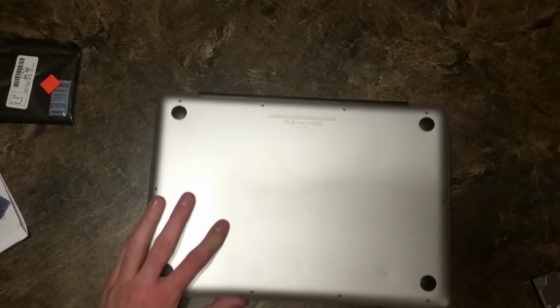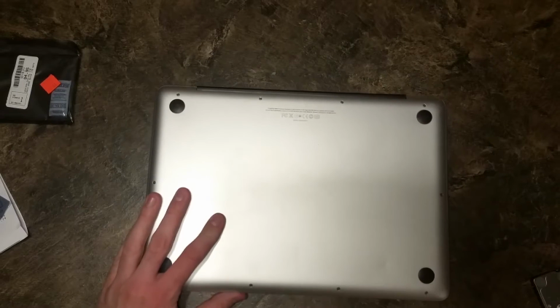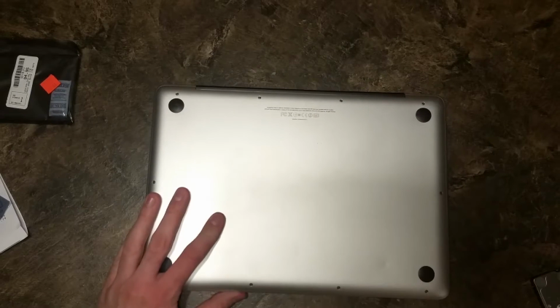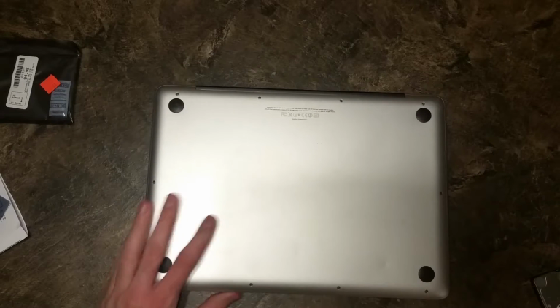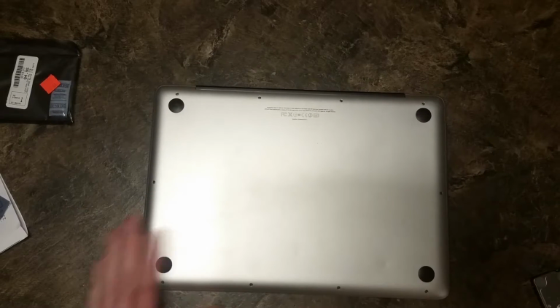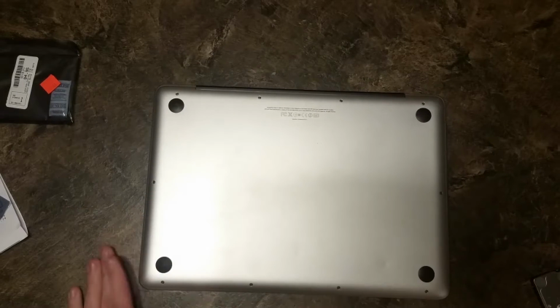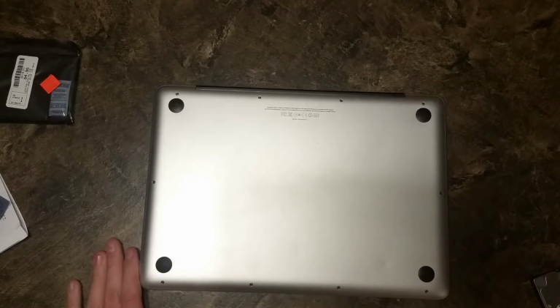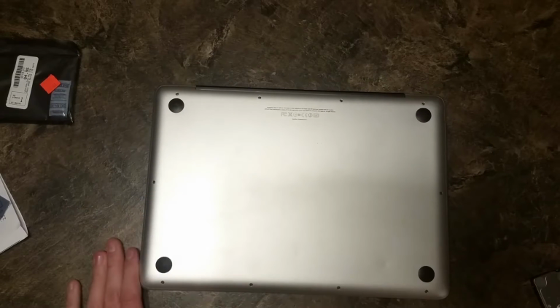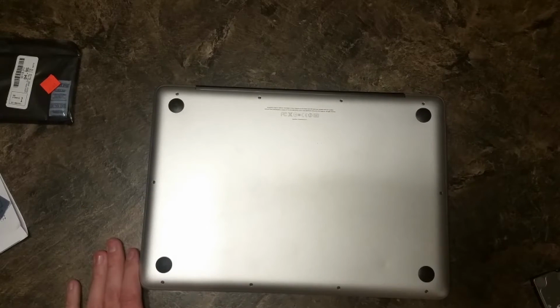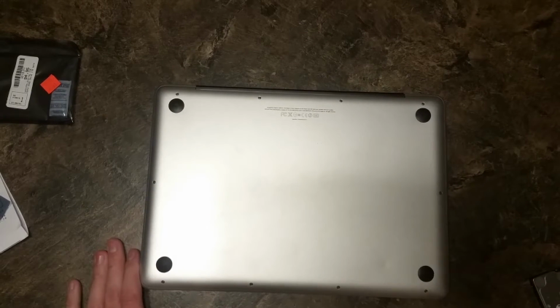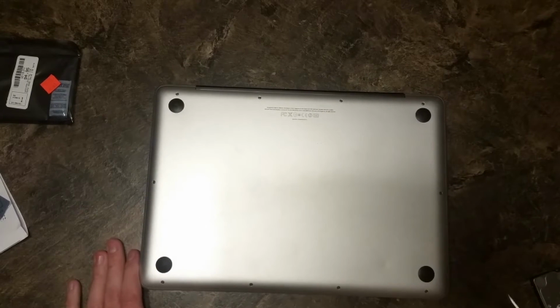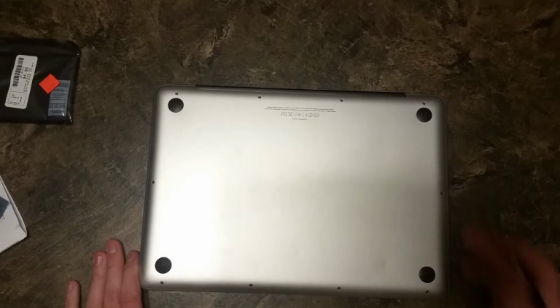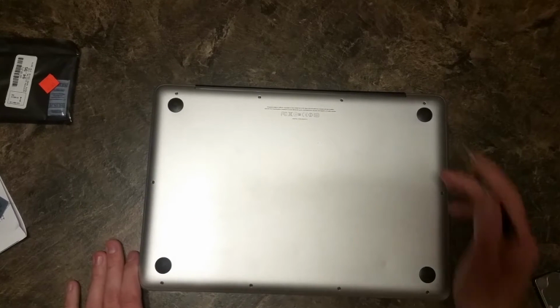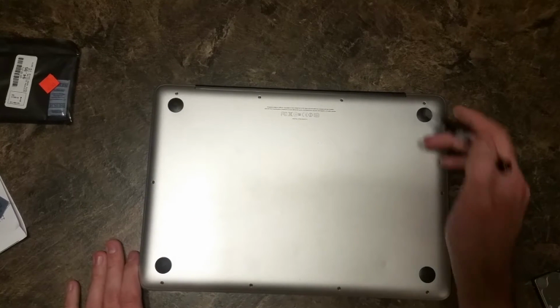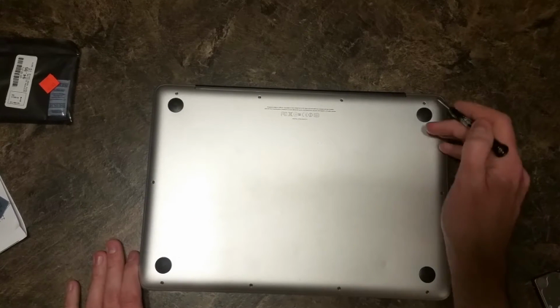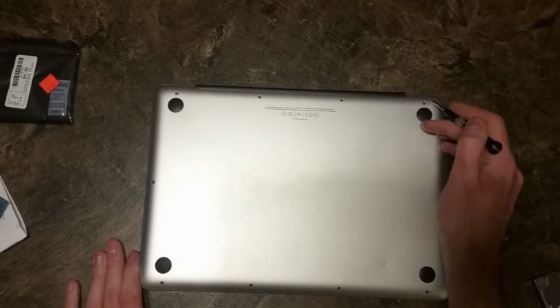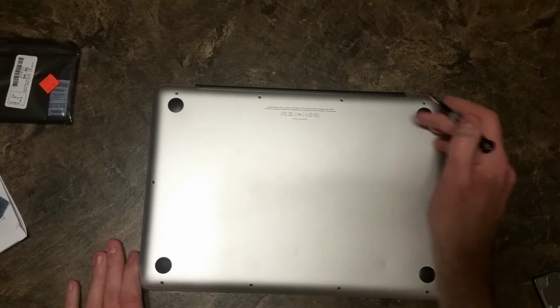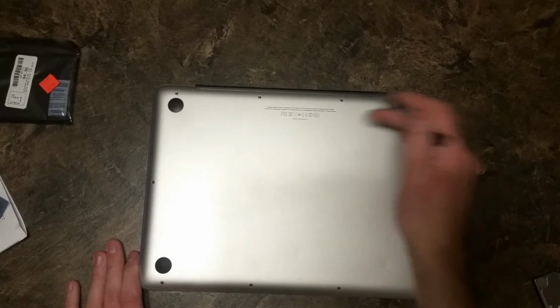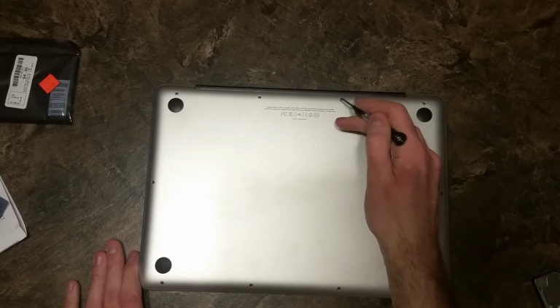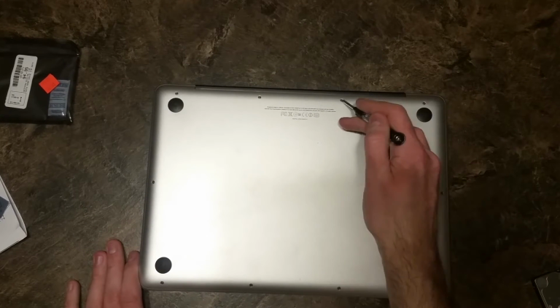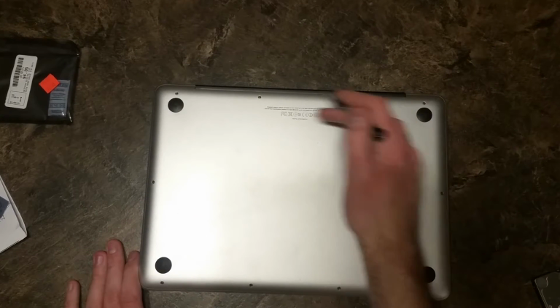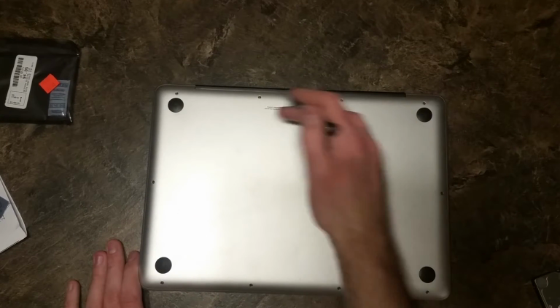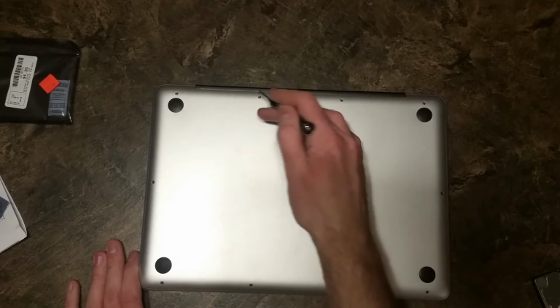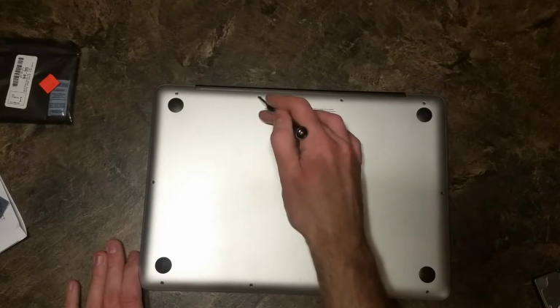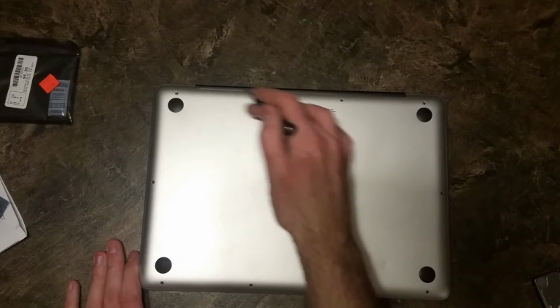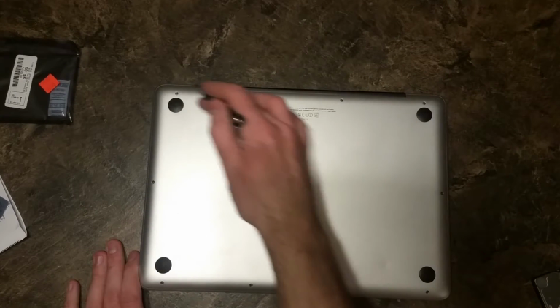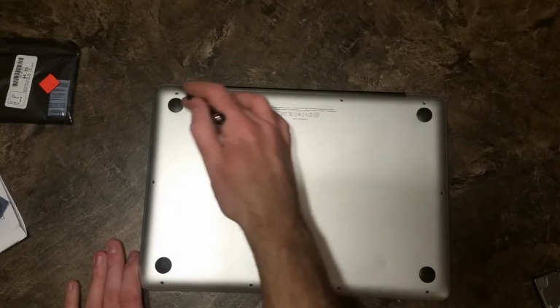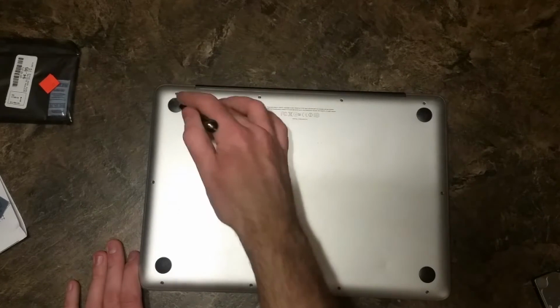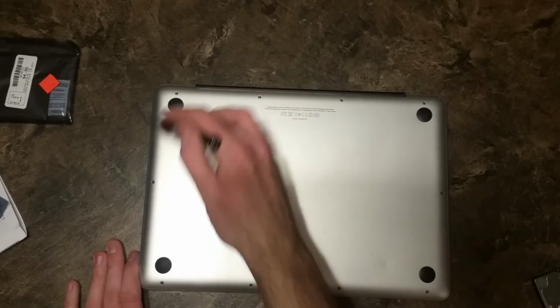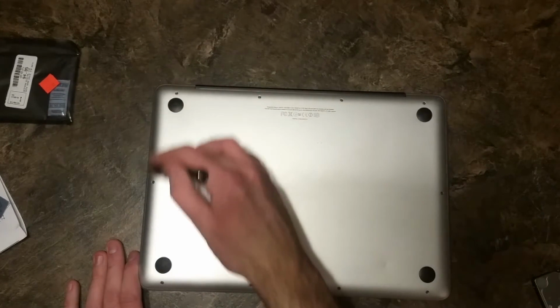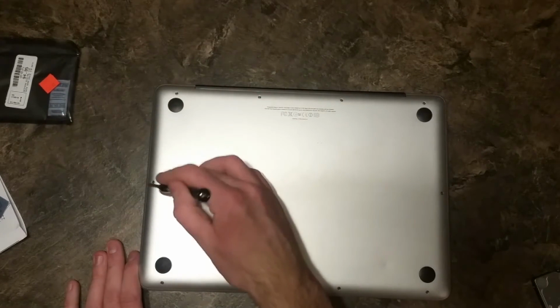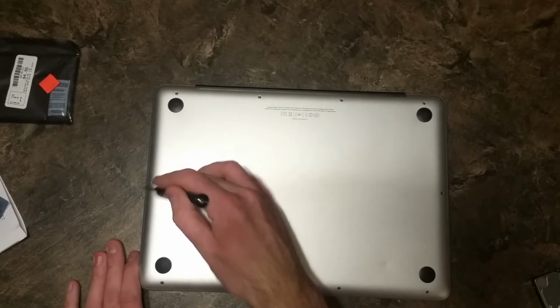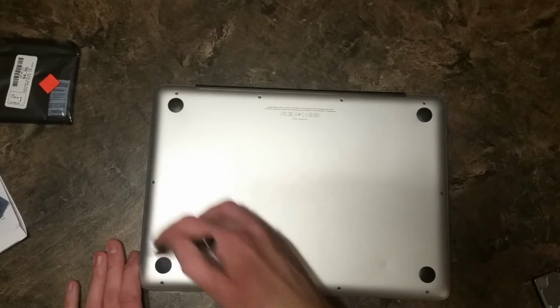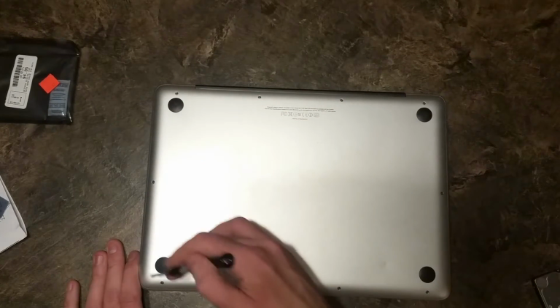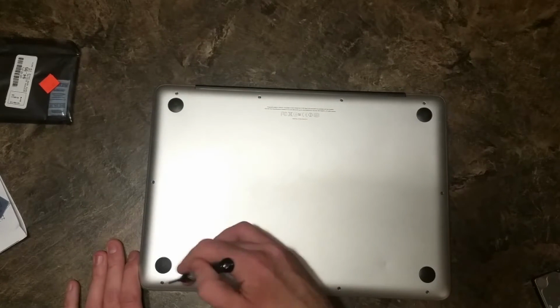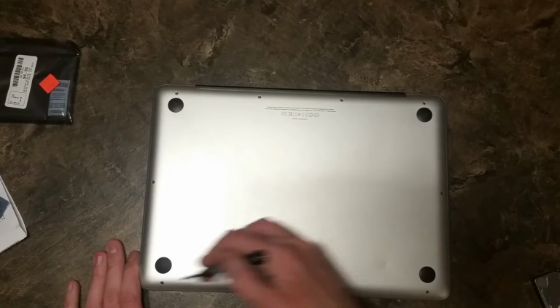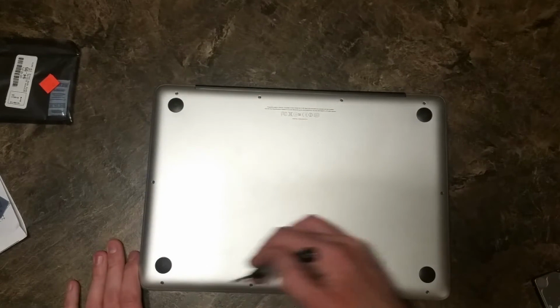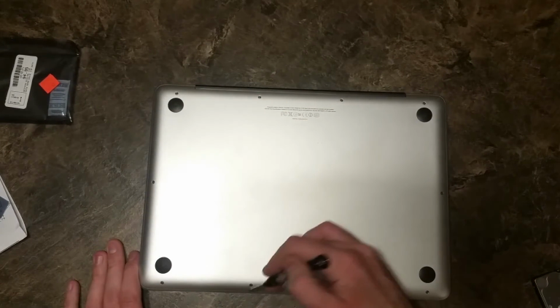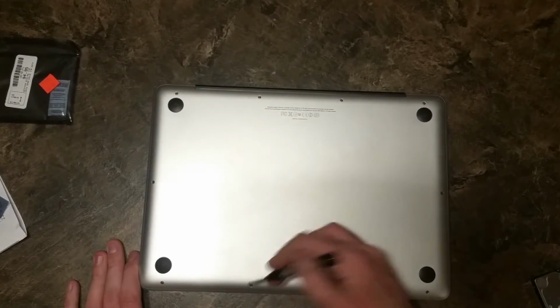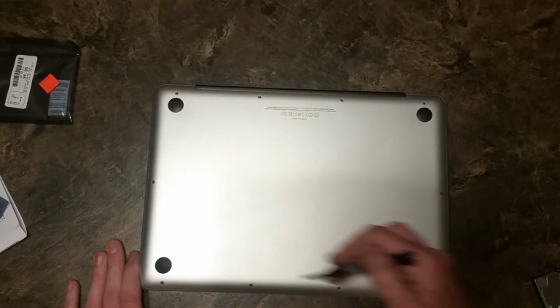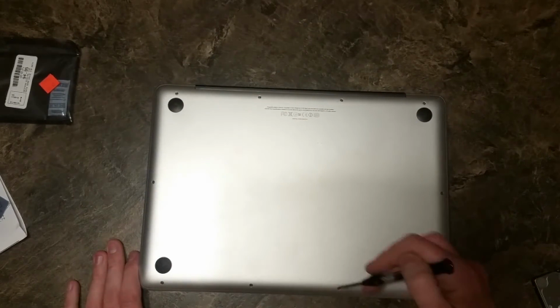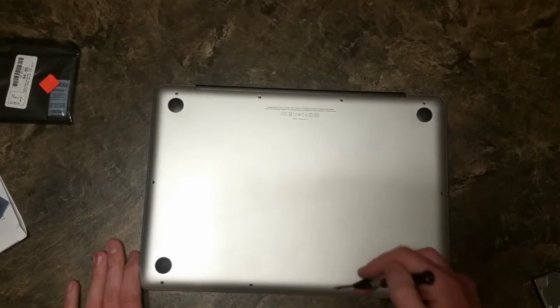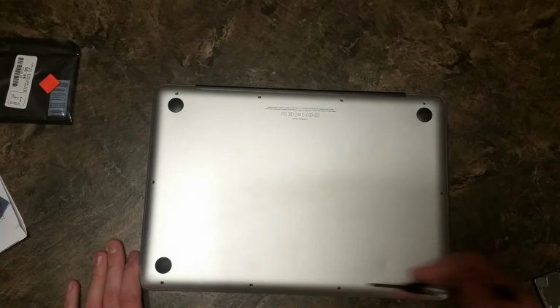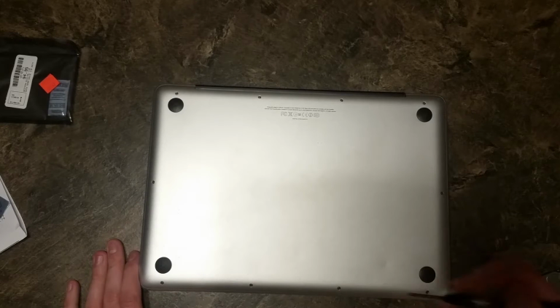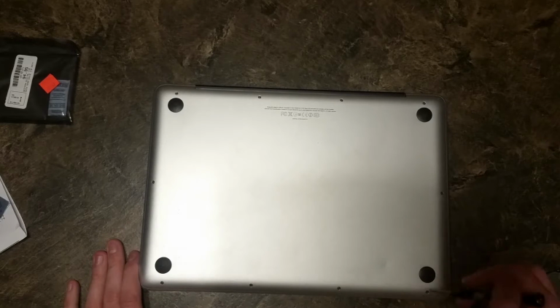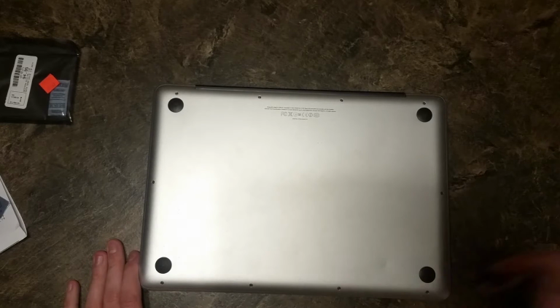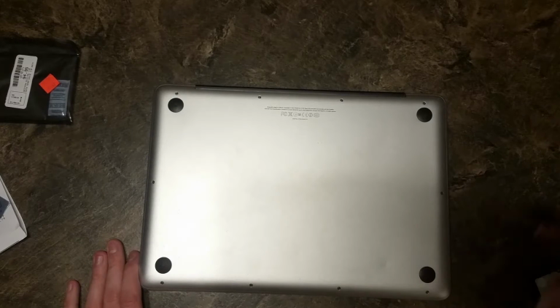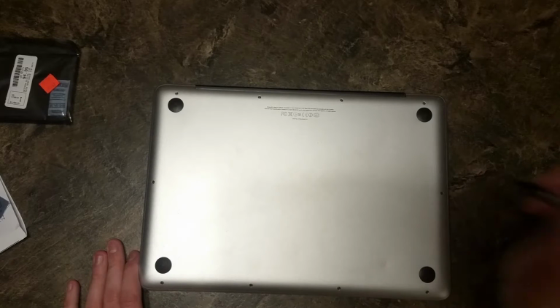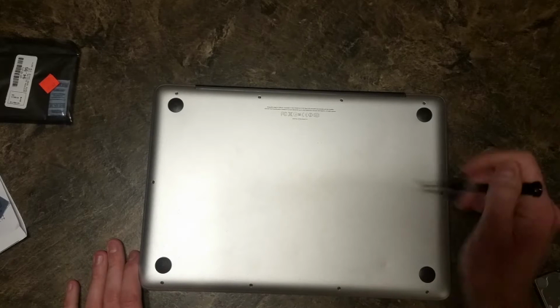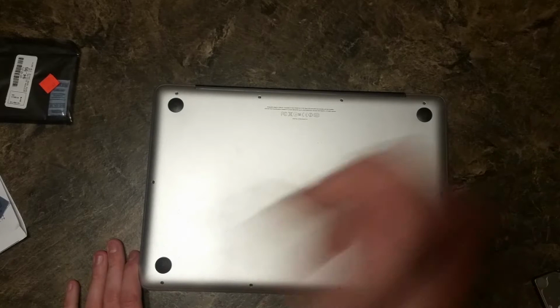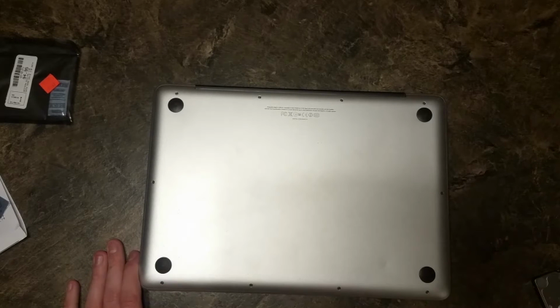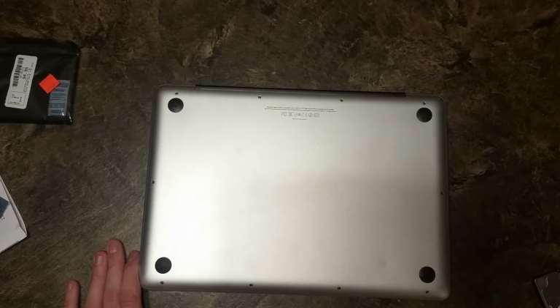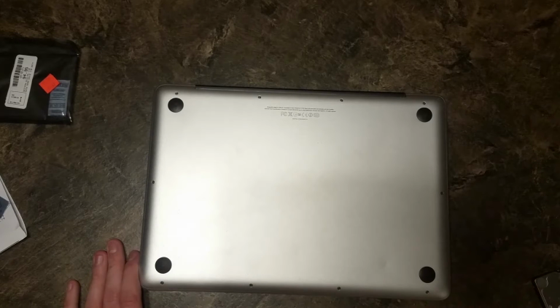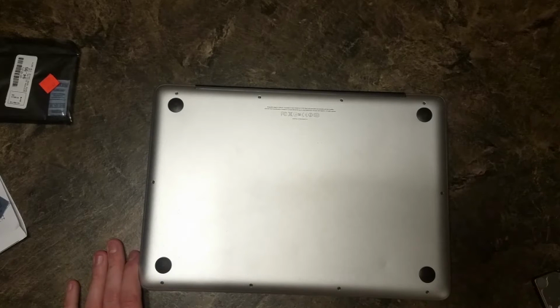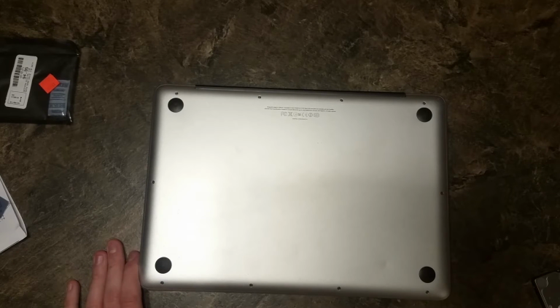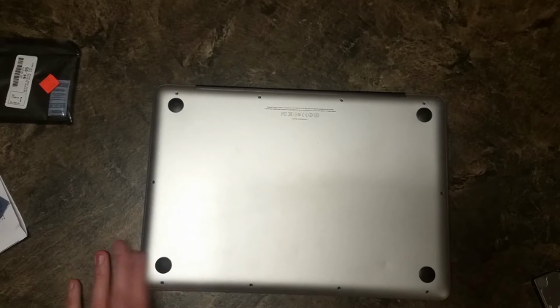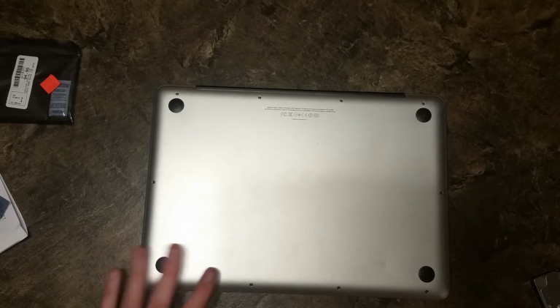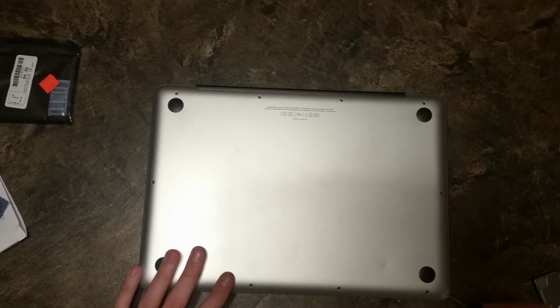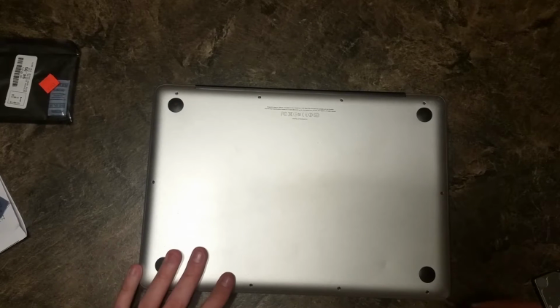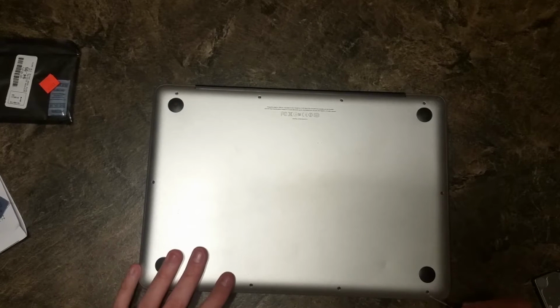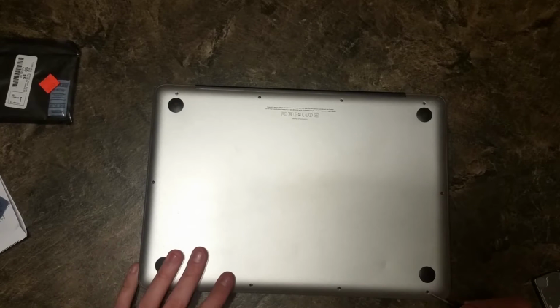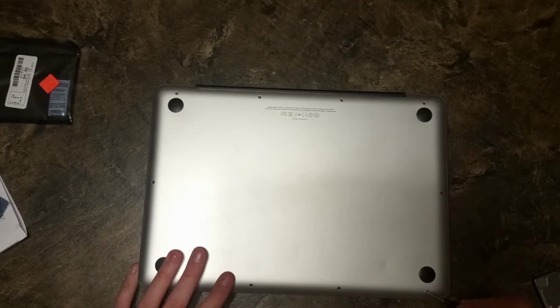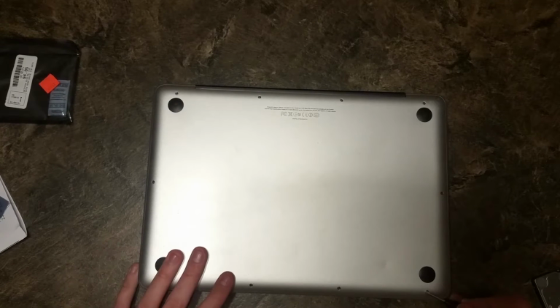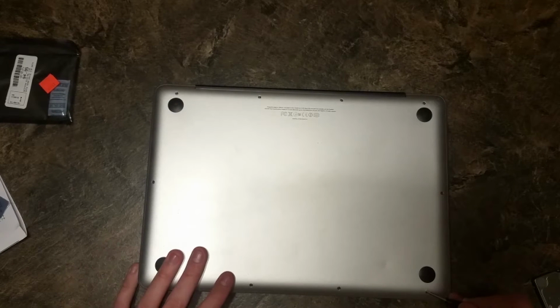You'll see these screws on the bottom here — there are several of them. Take those out.